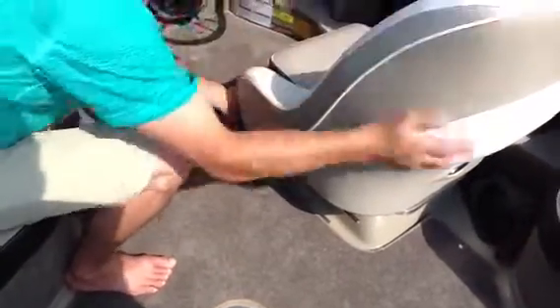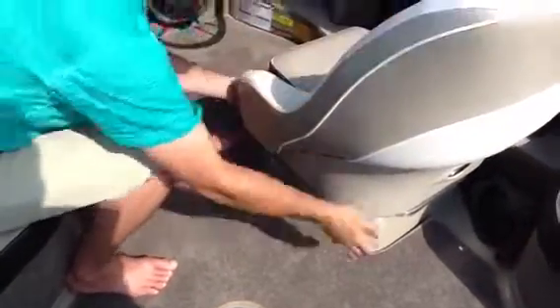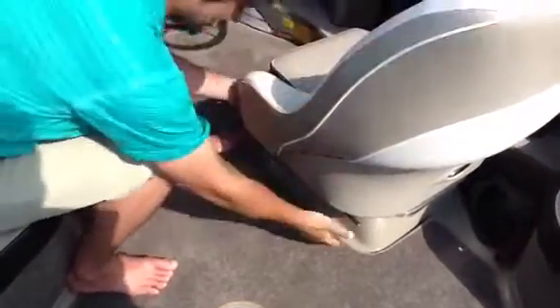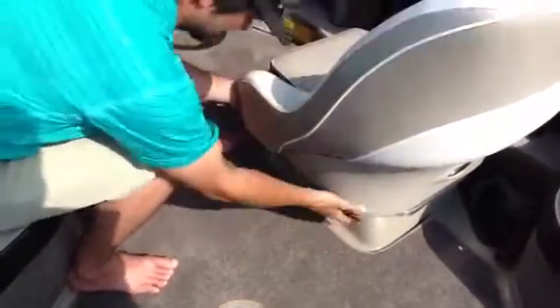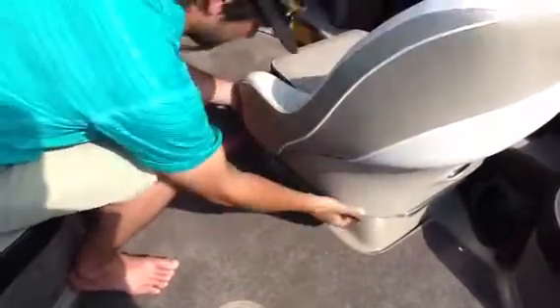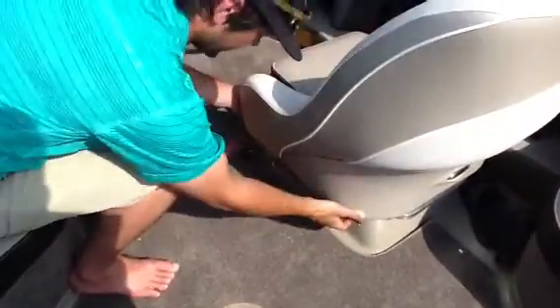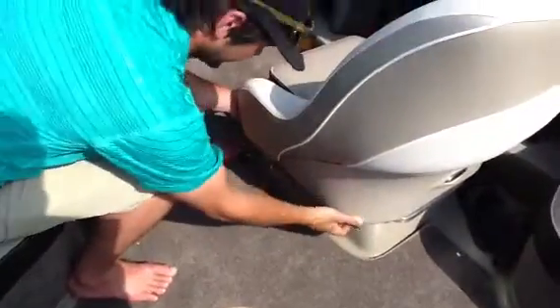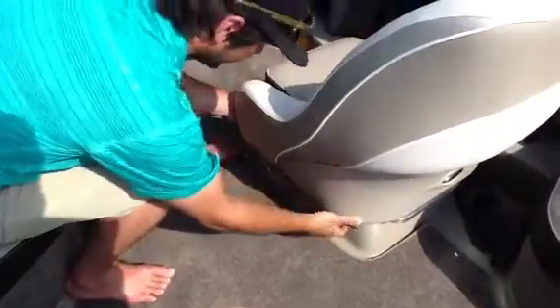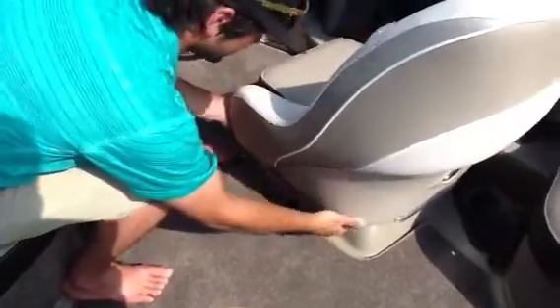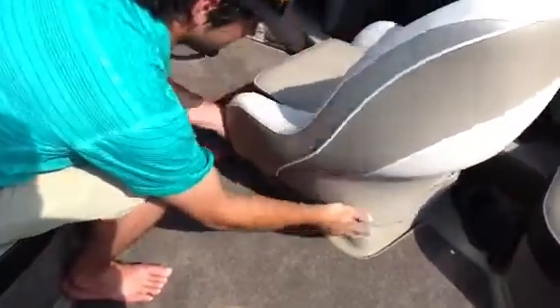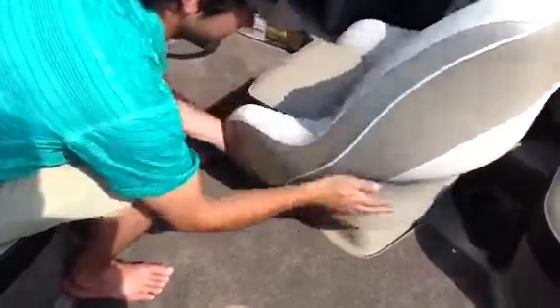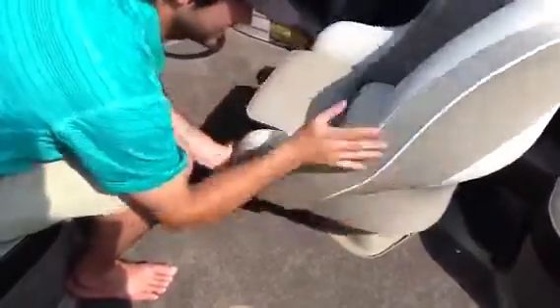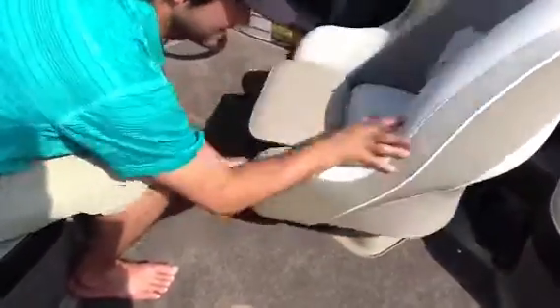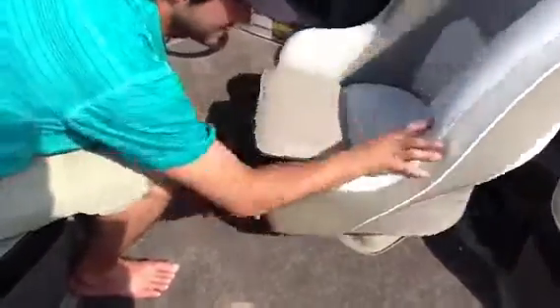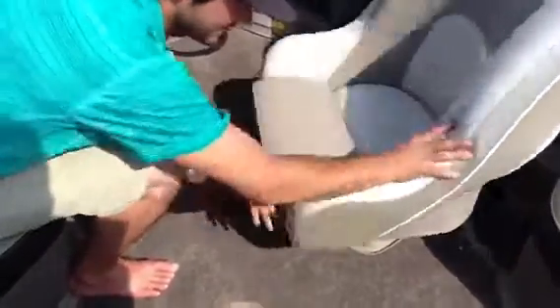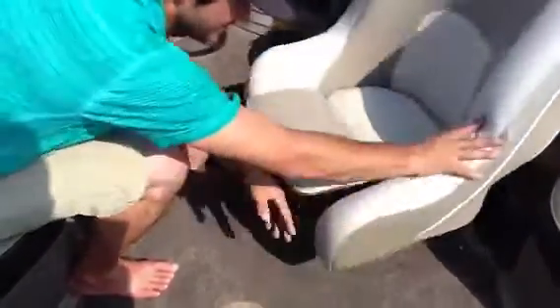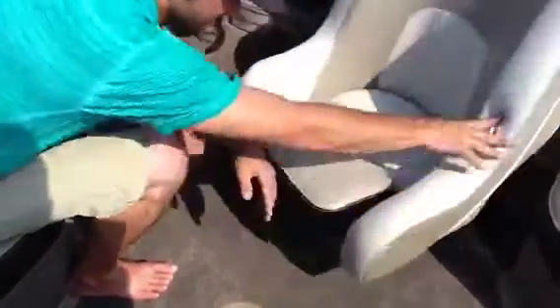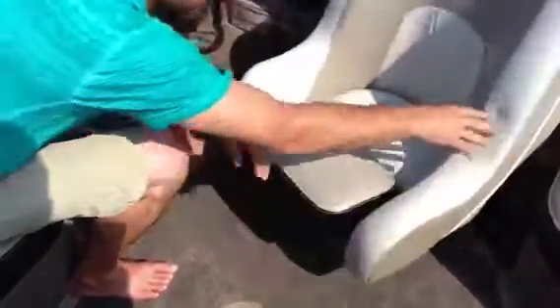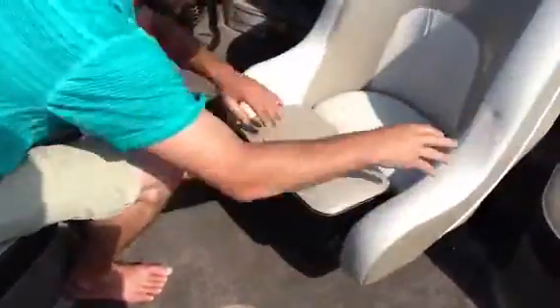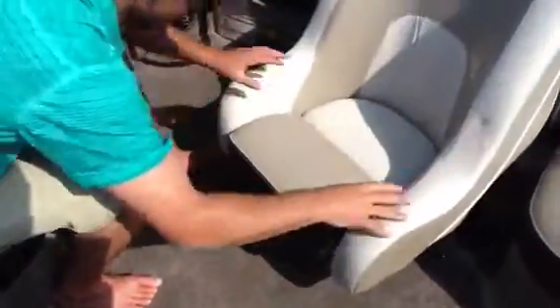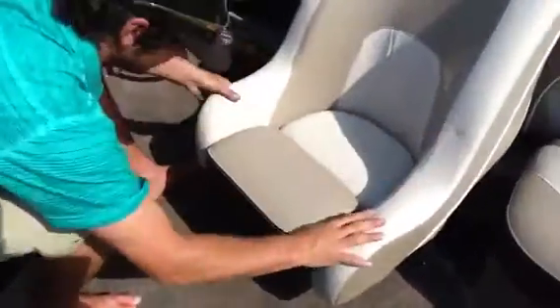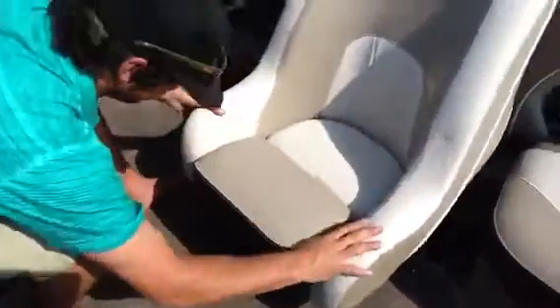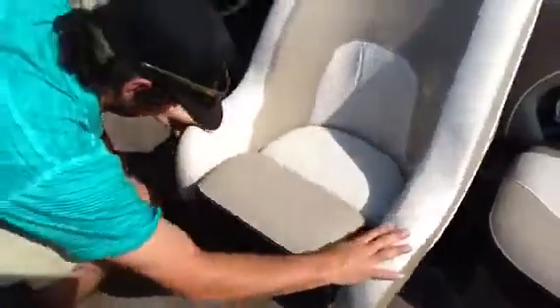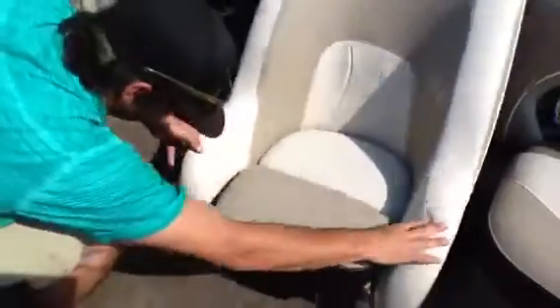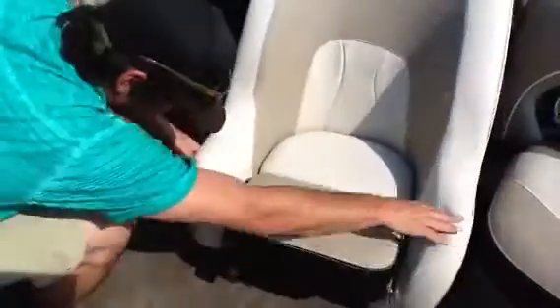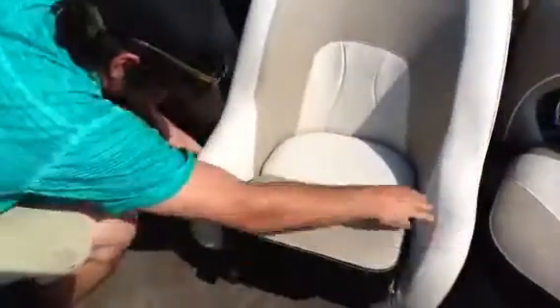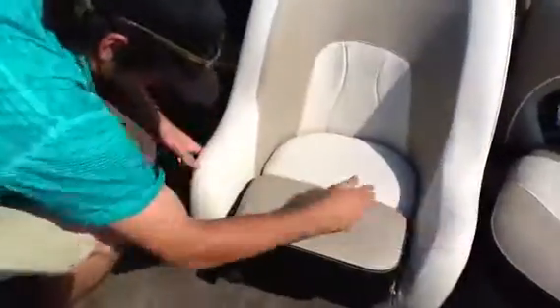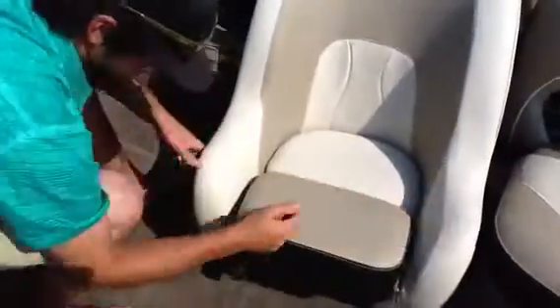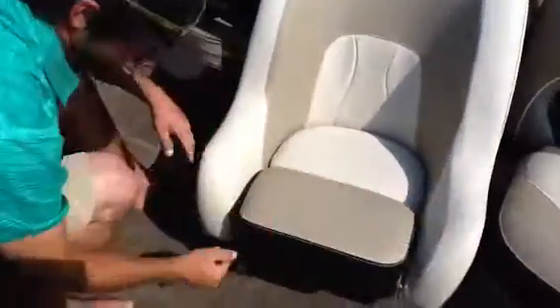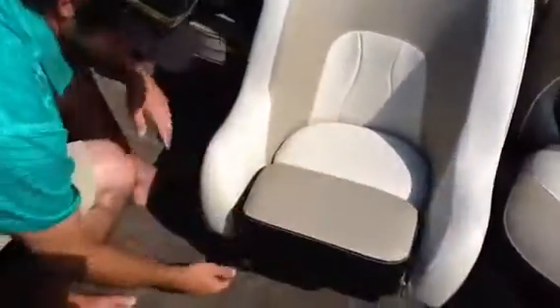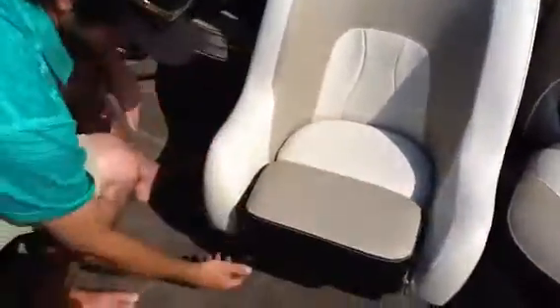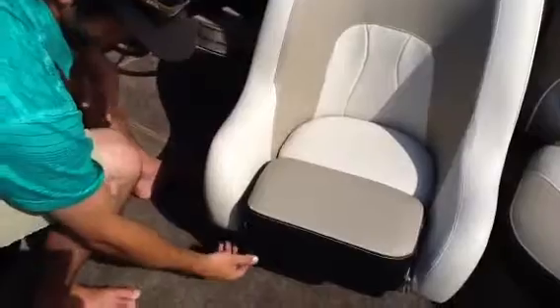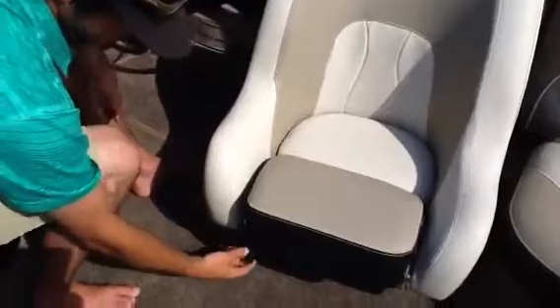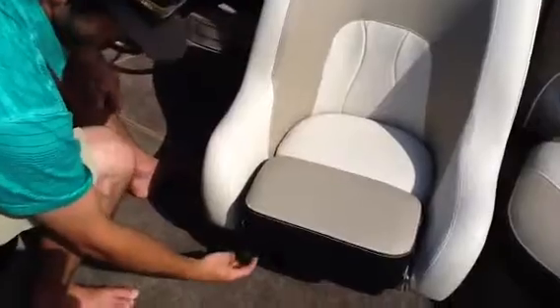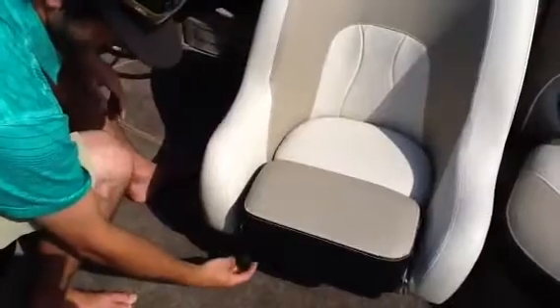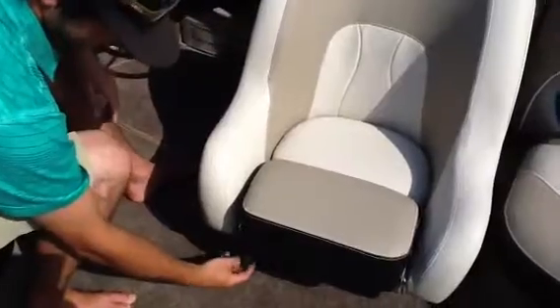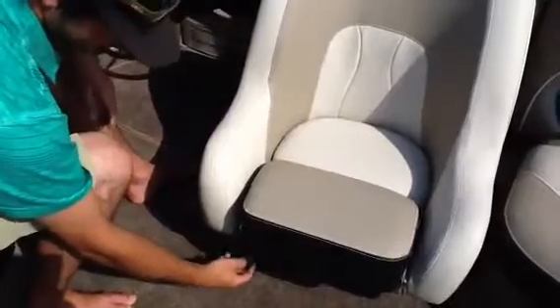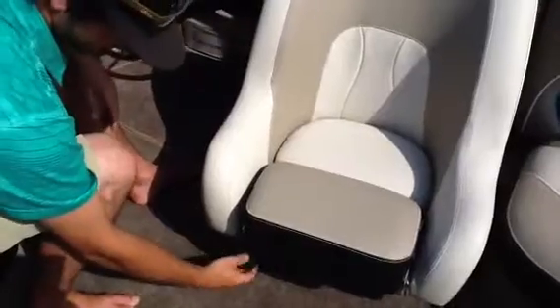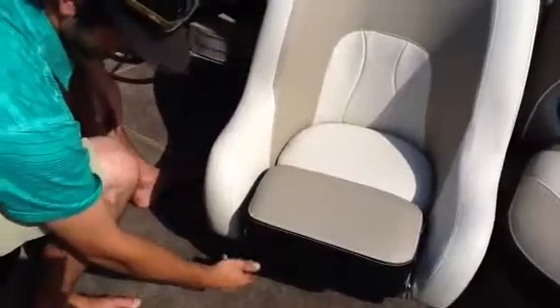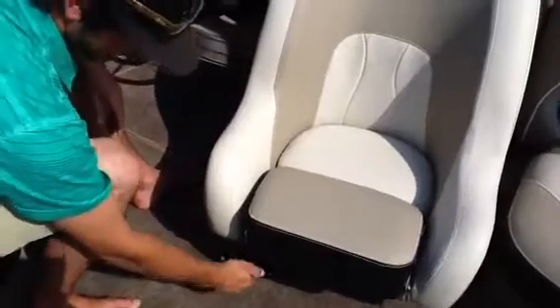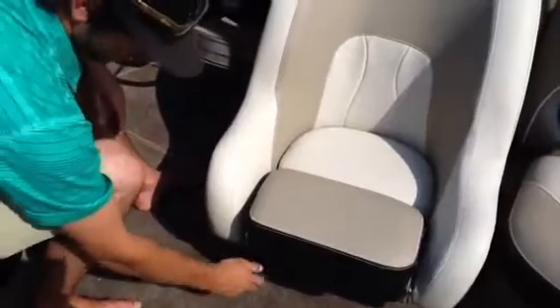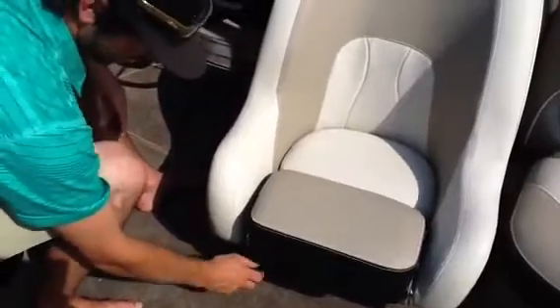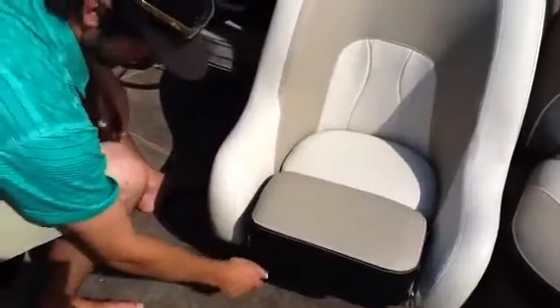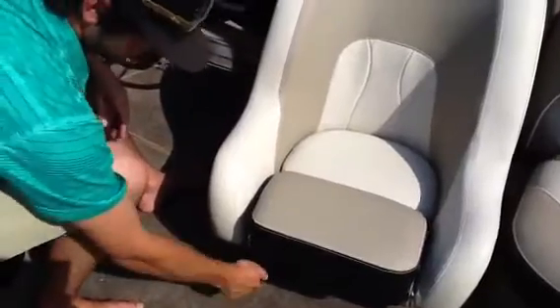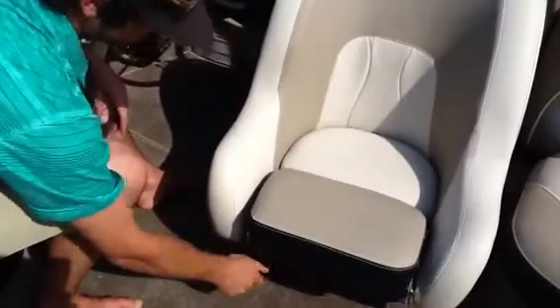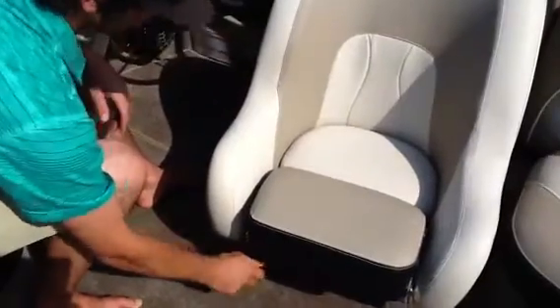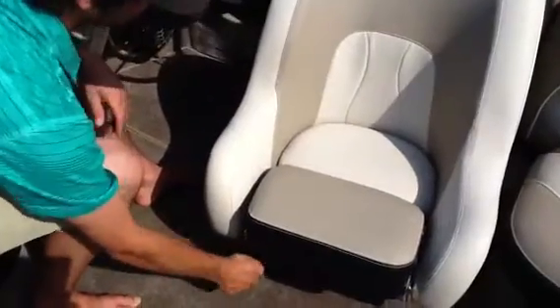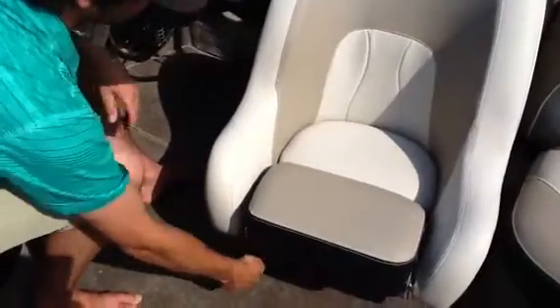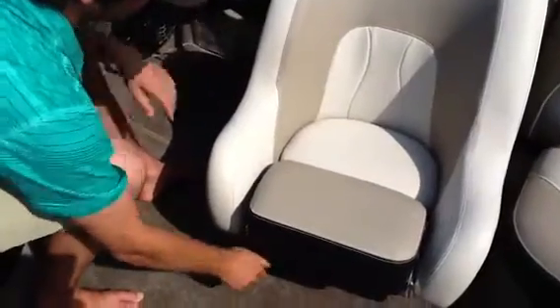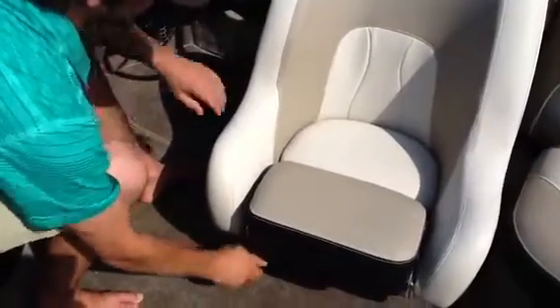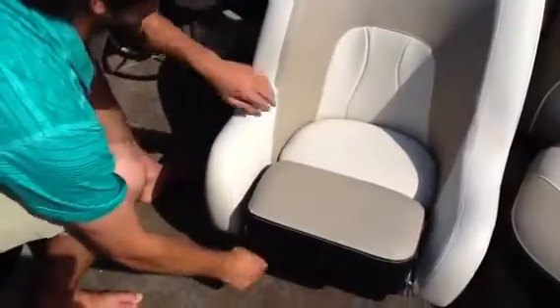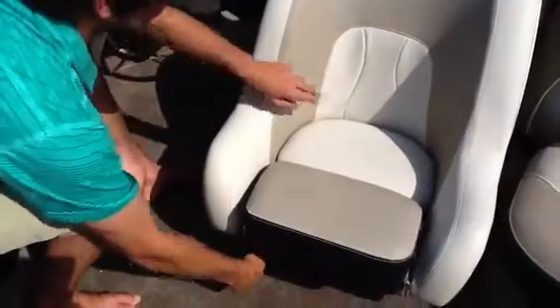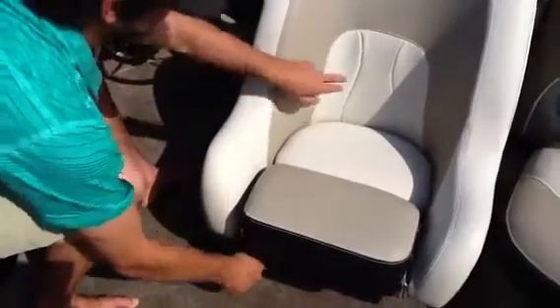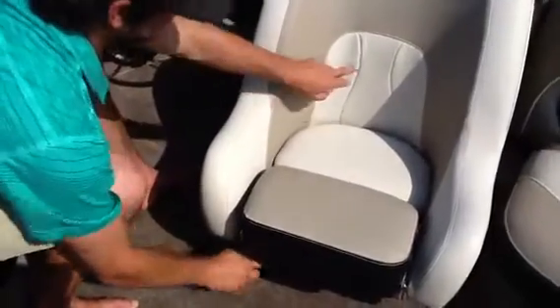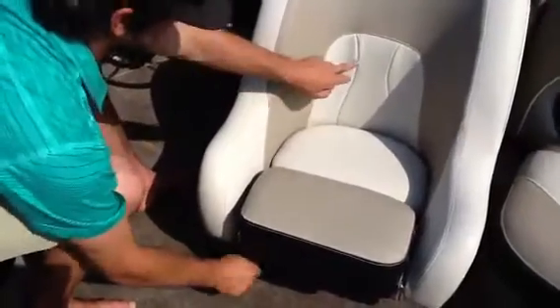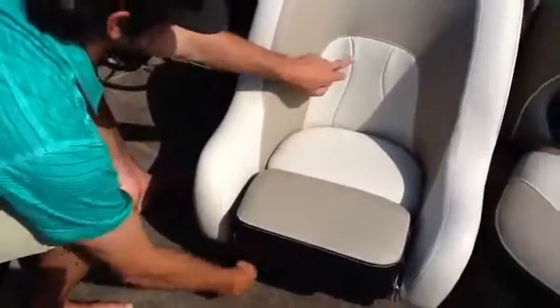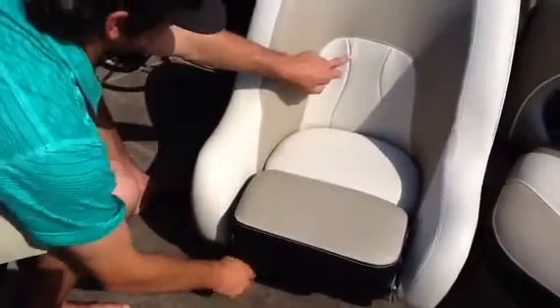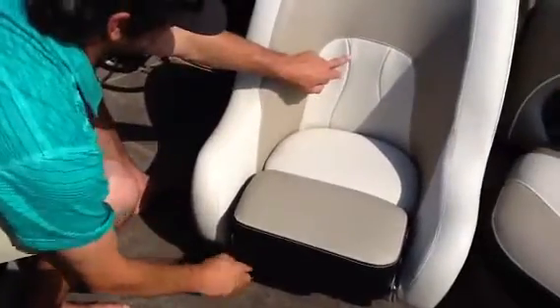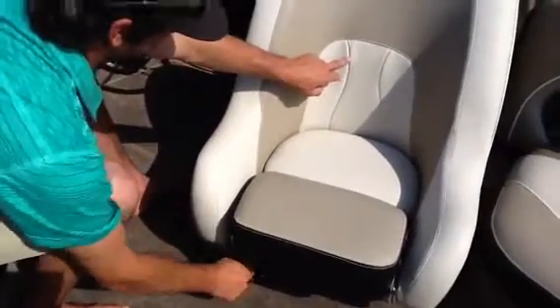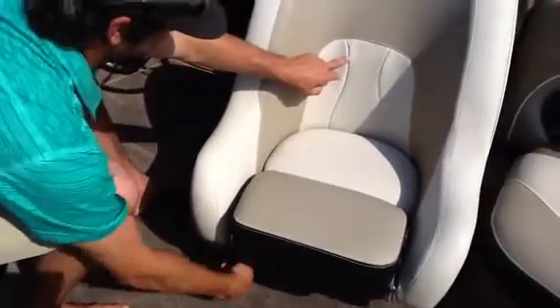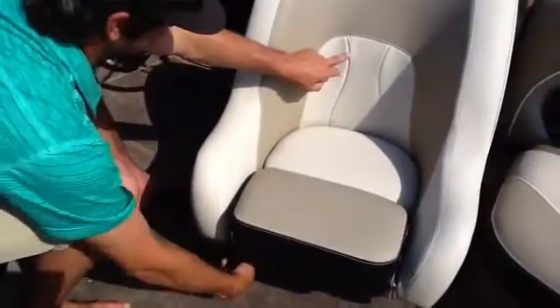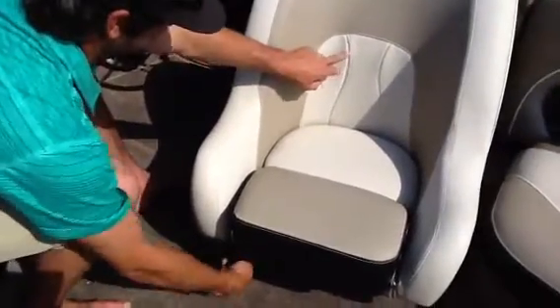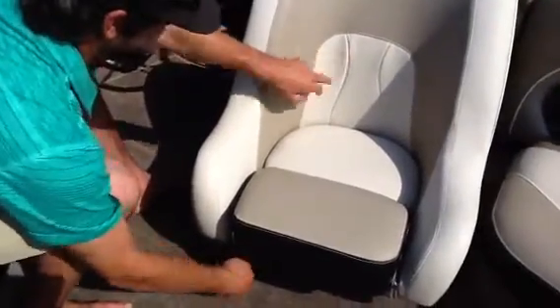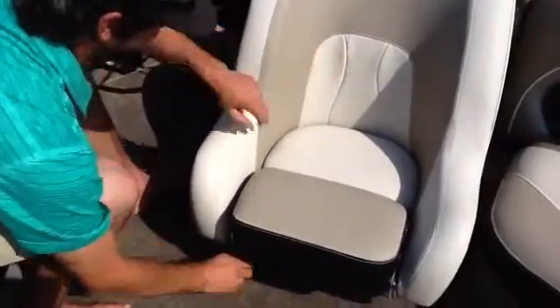The last button on here is the lumbar support, so that's going to be on the back here.